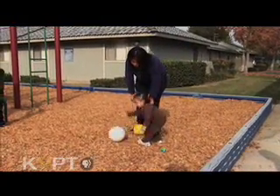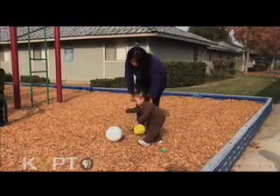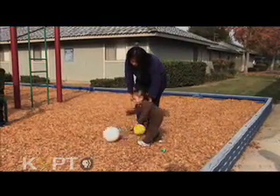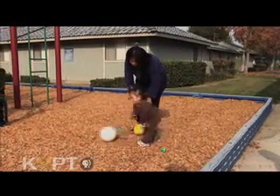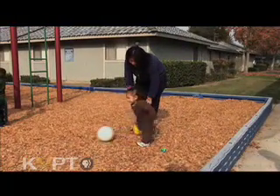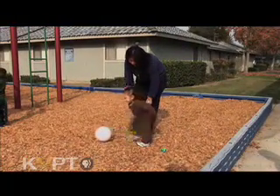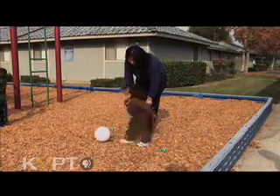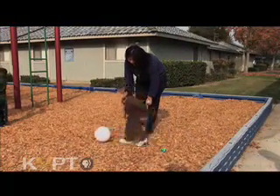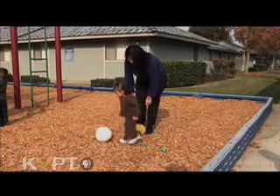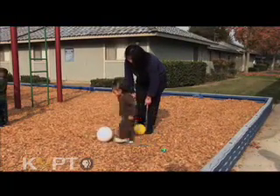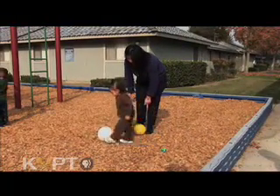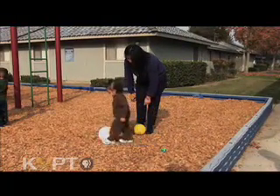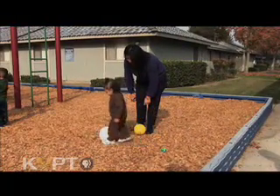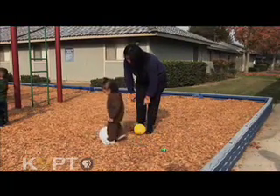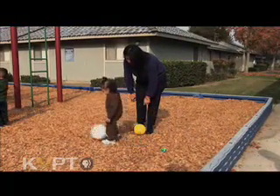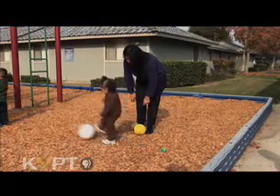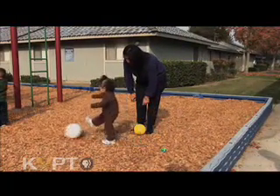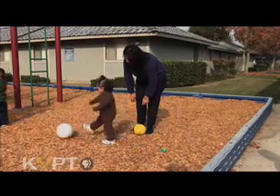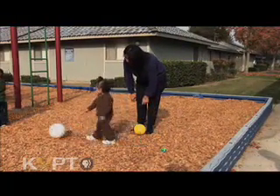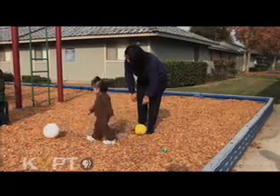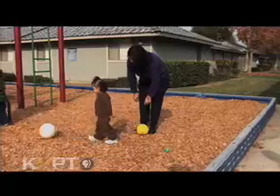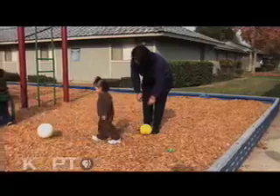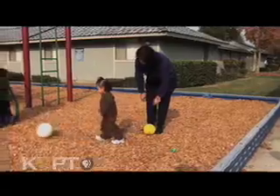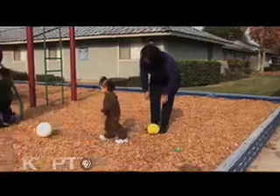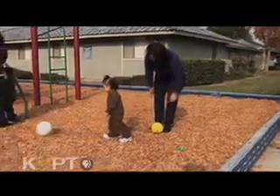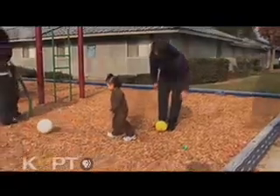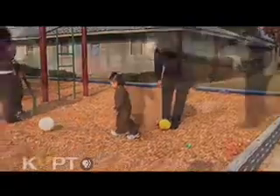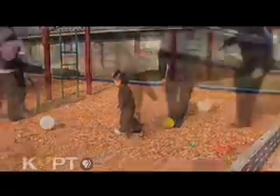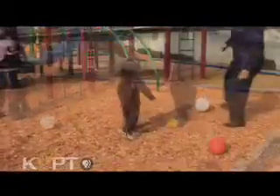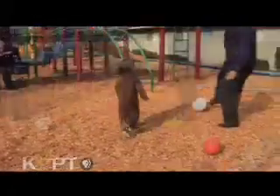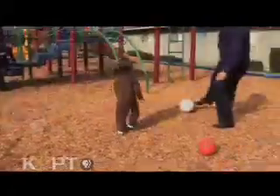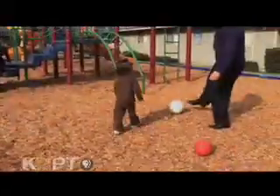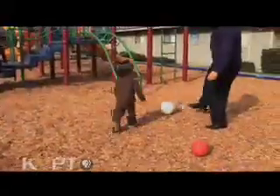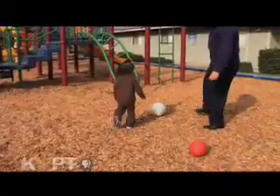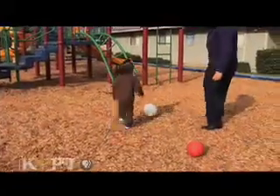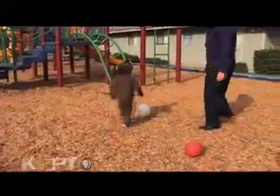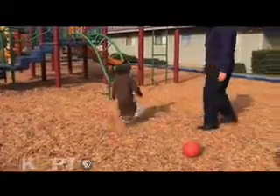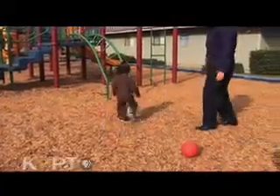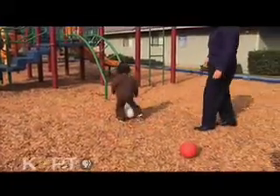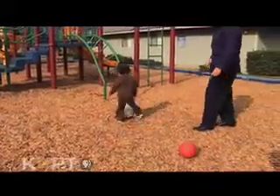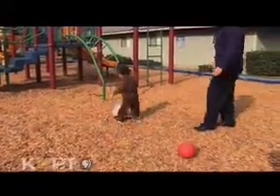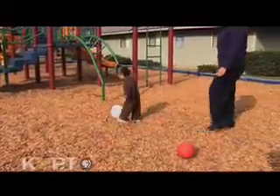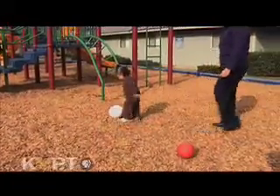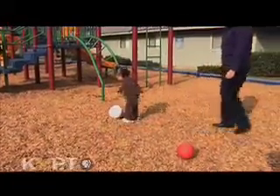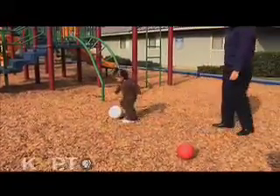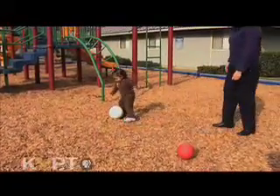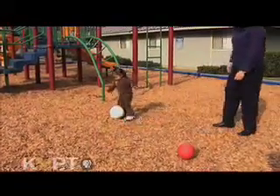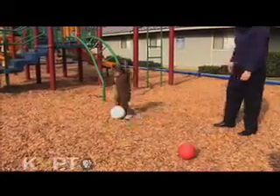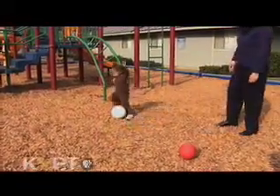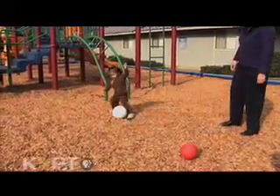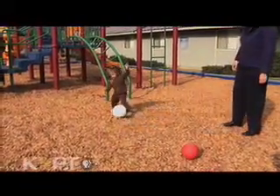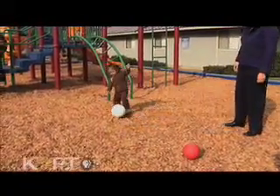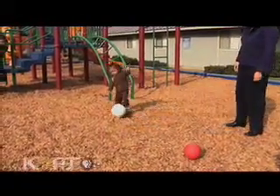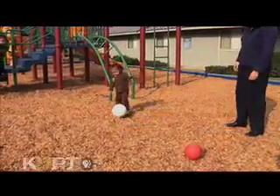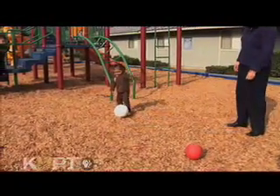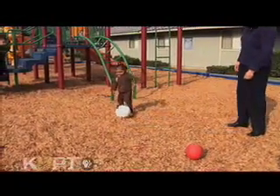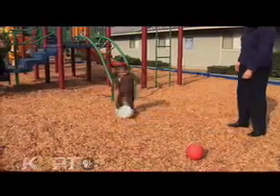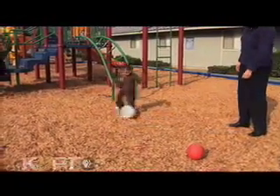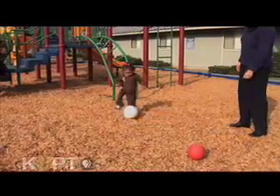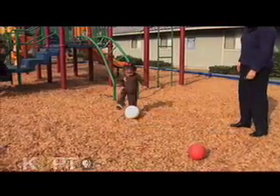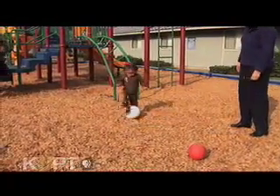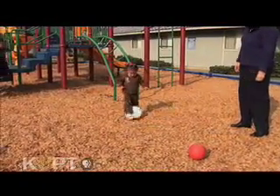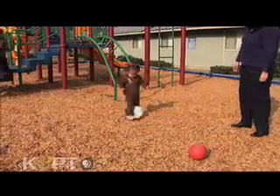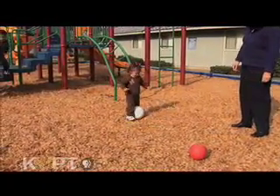At two years old, he's refined his pitch and now starts to kick and dribble a ball with his feet. Thanks to their low center of gravity, toddlers are naturals at basic soccer play.